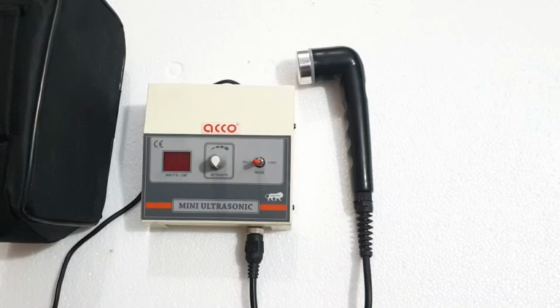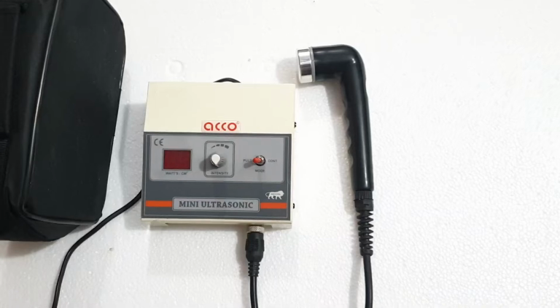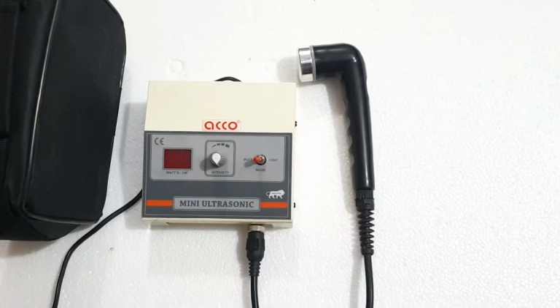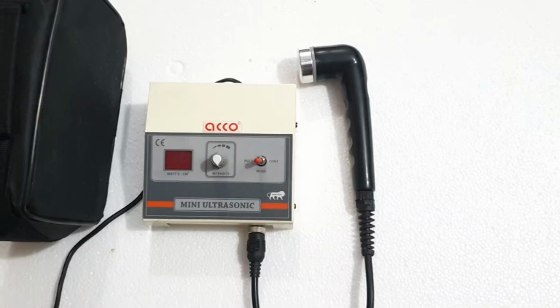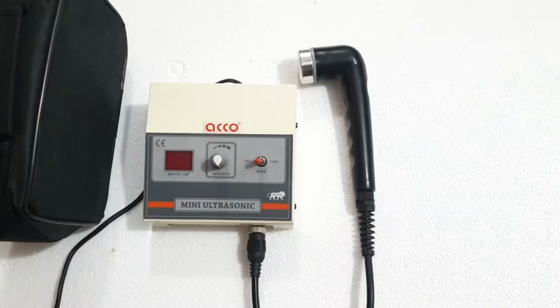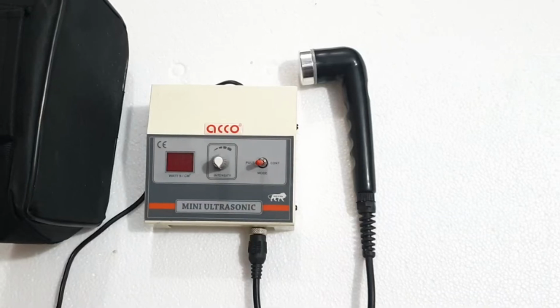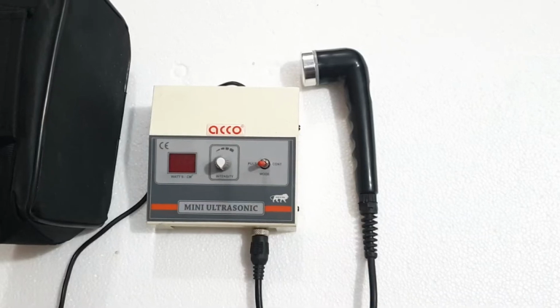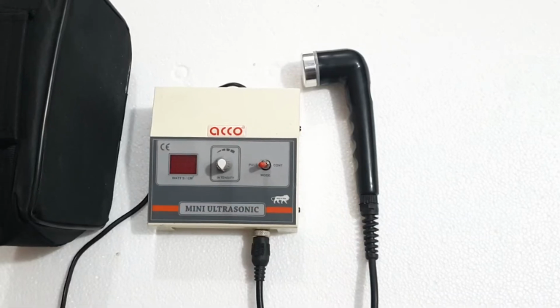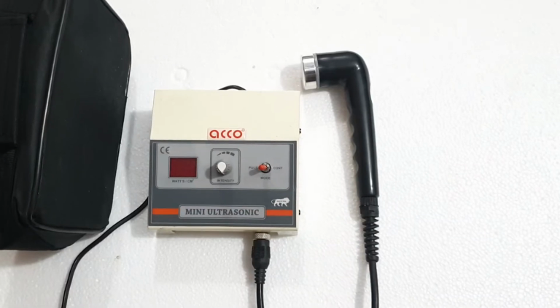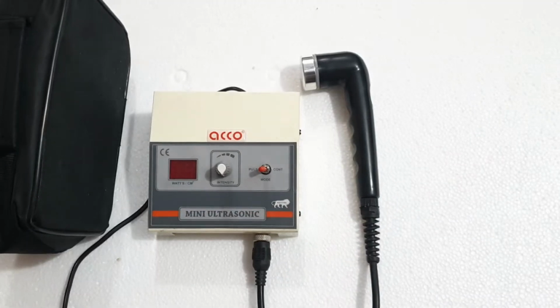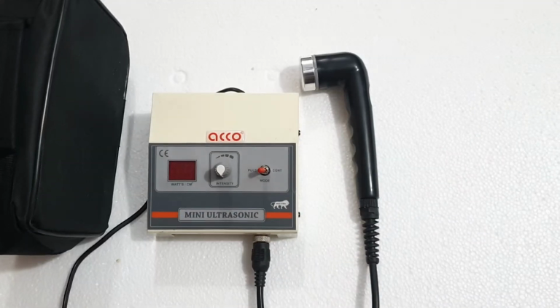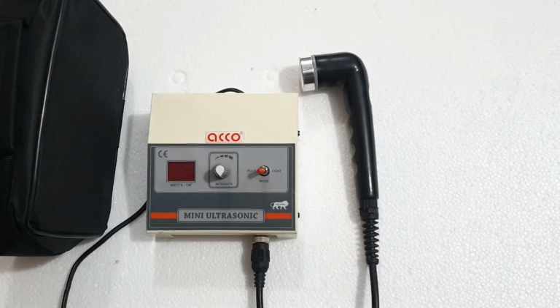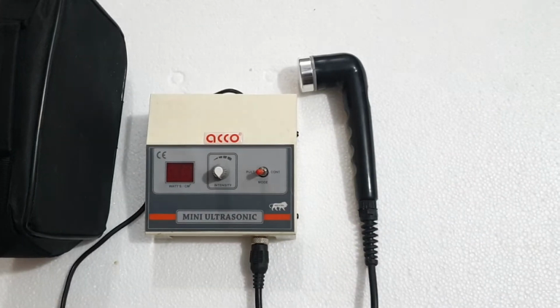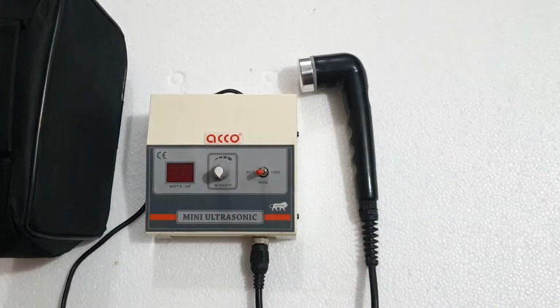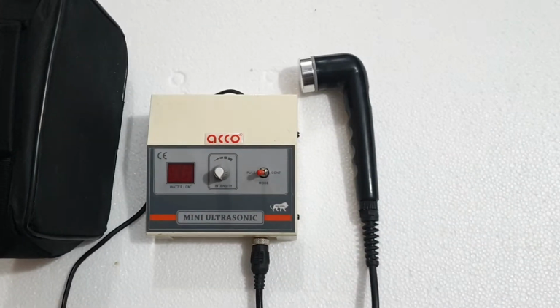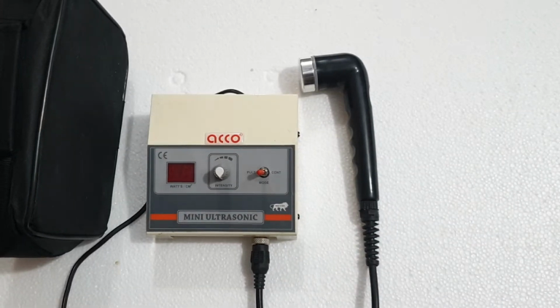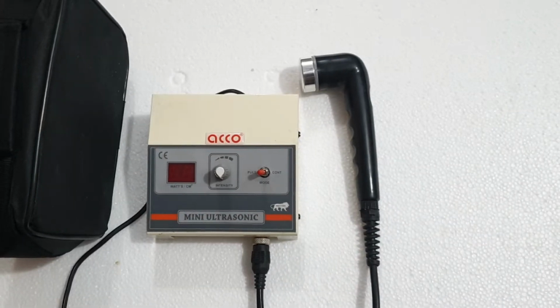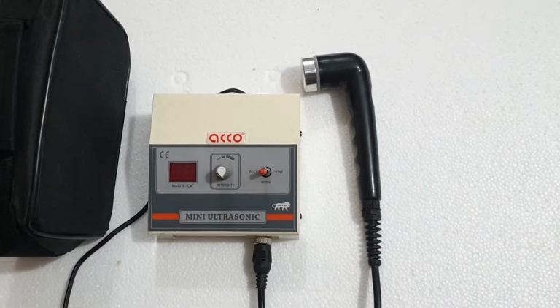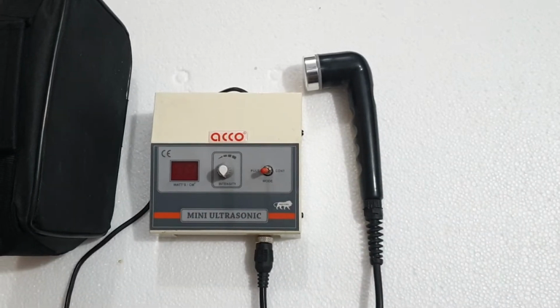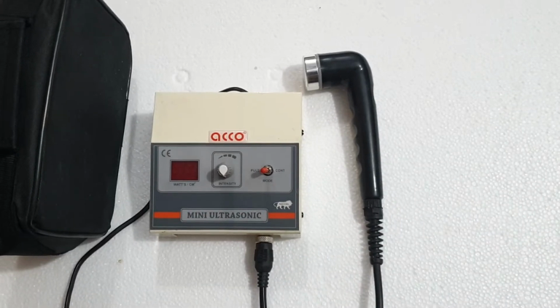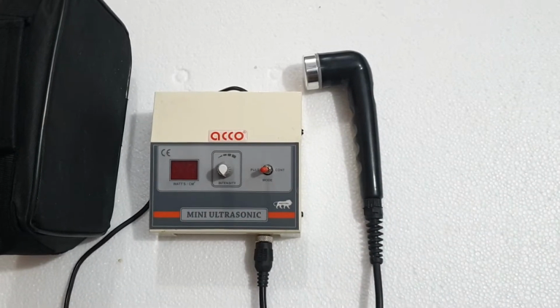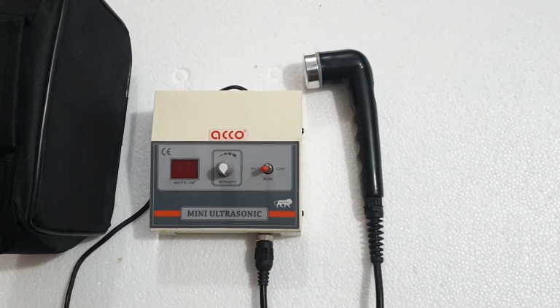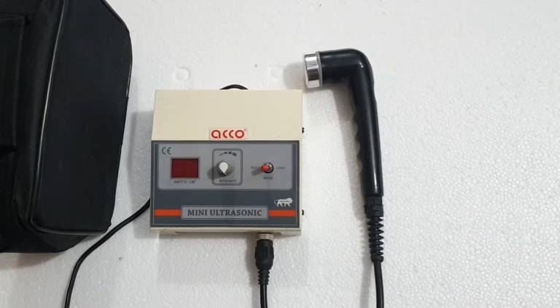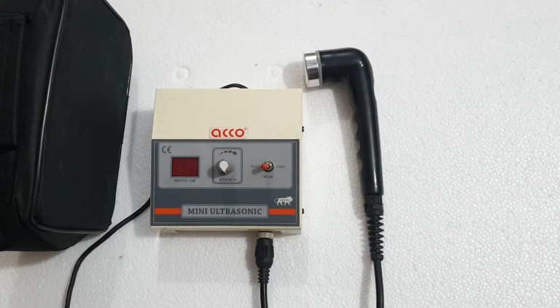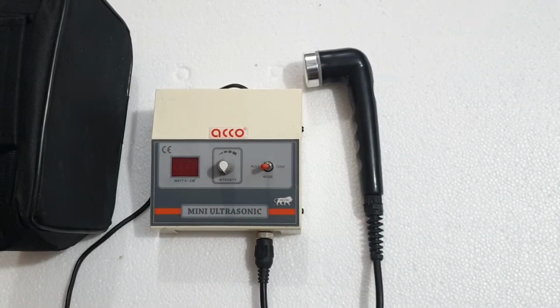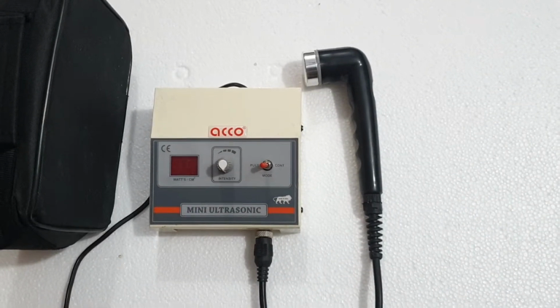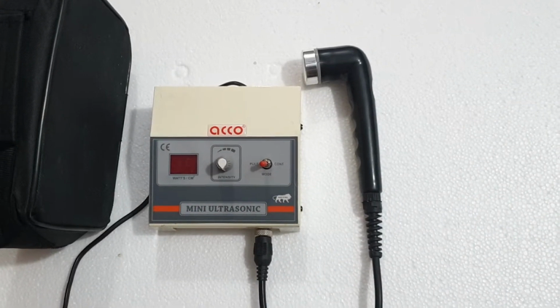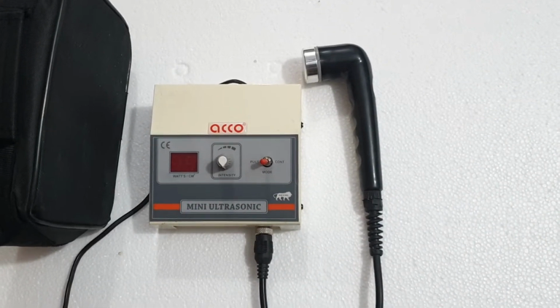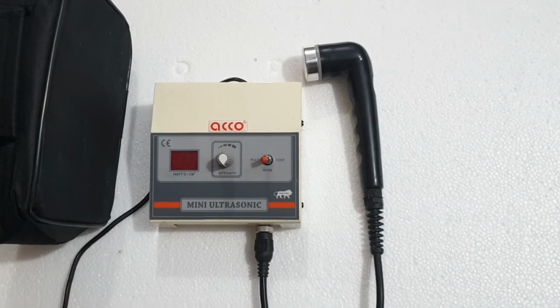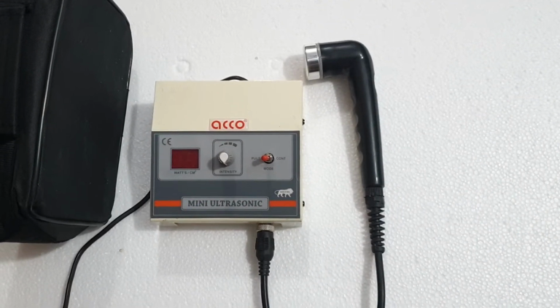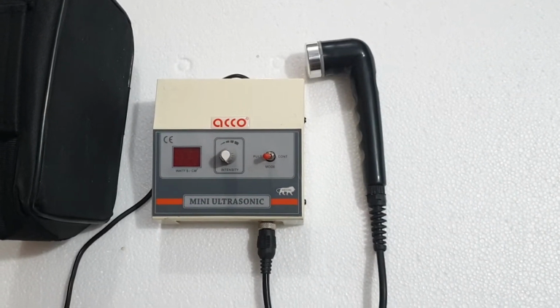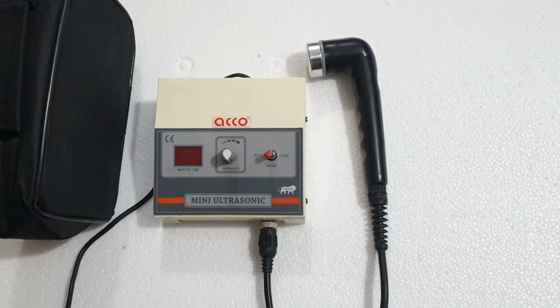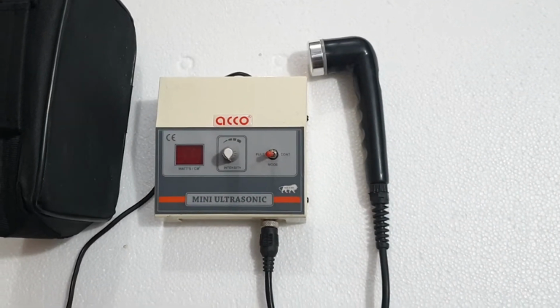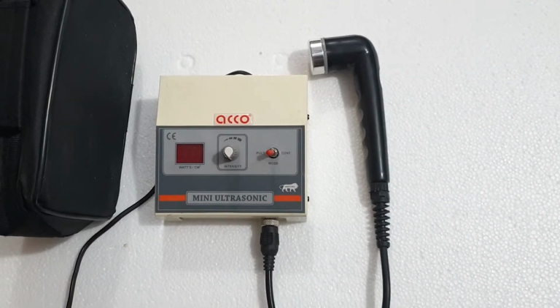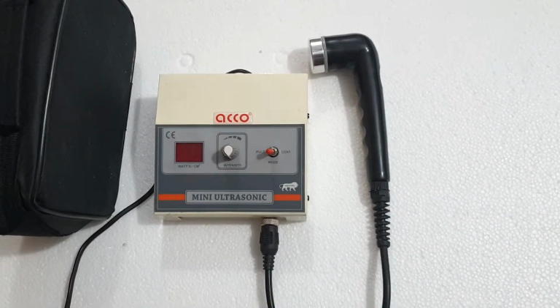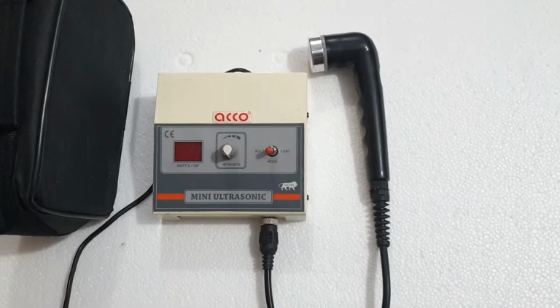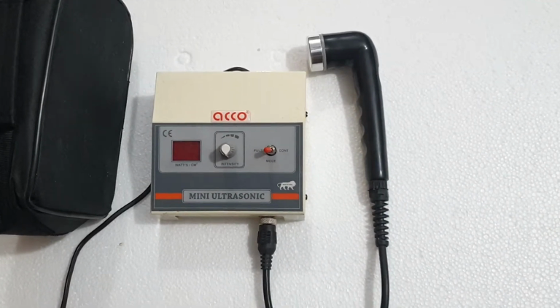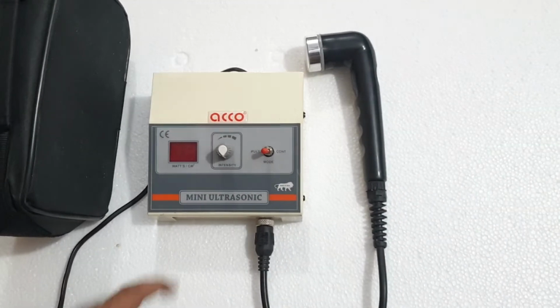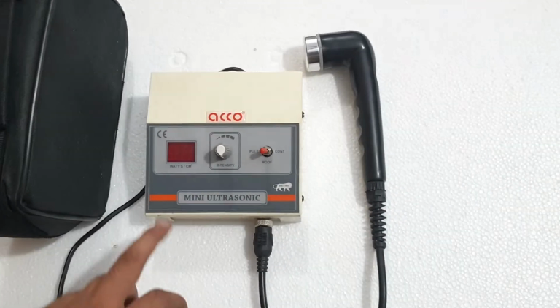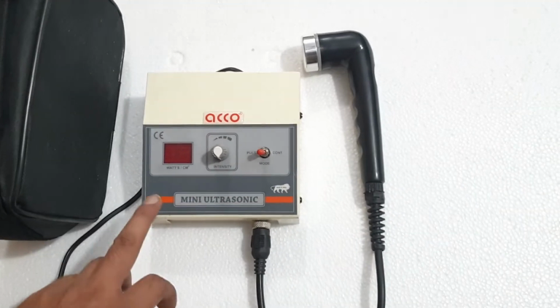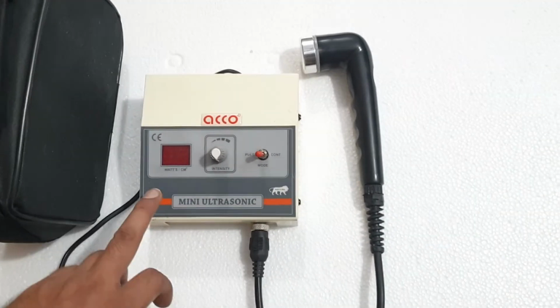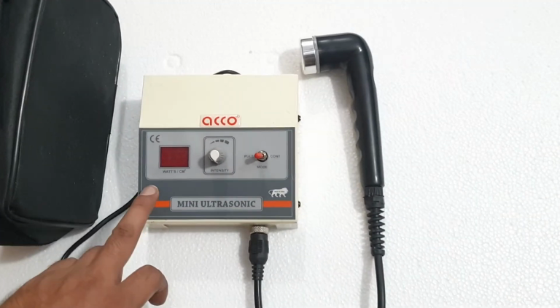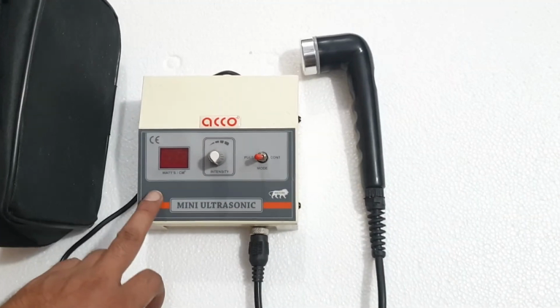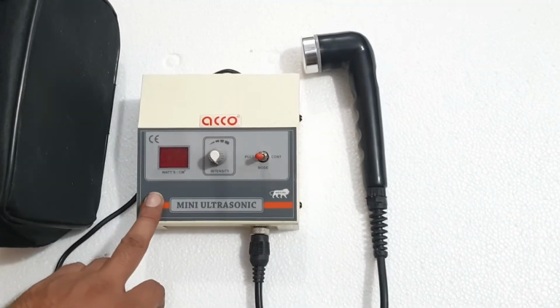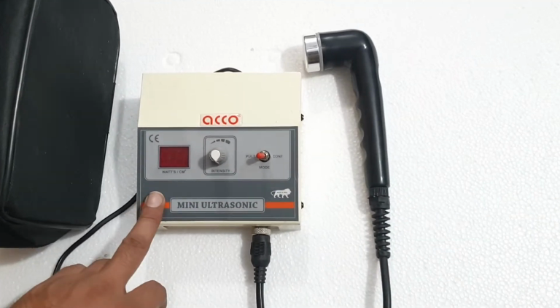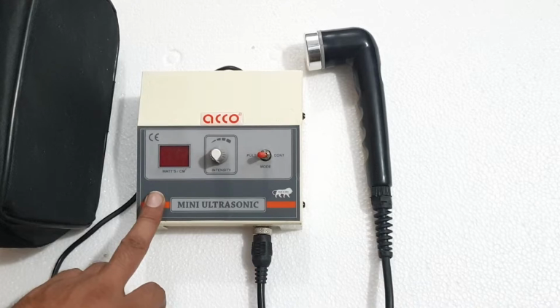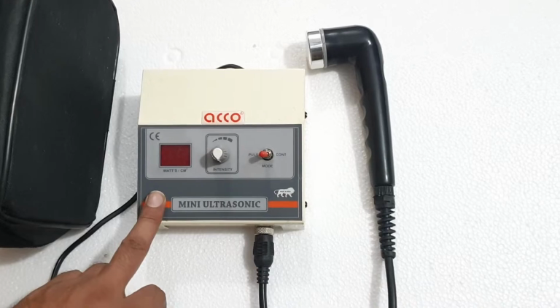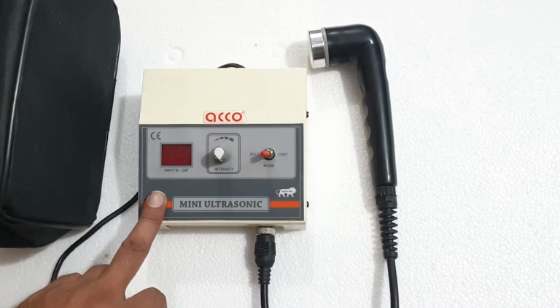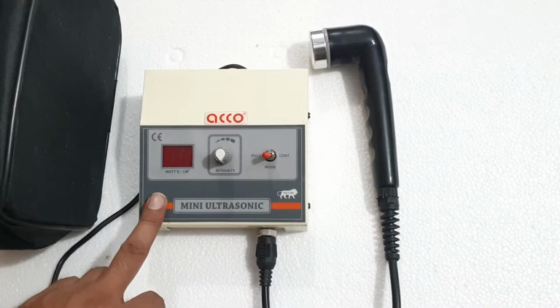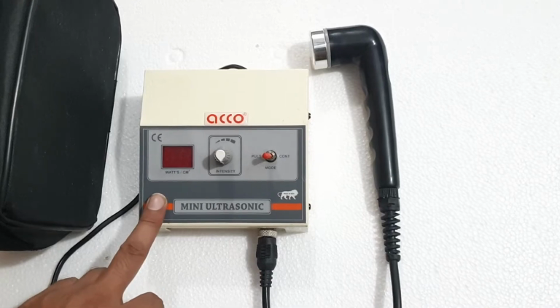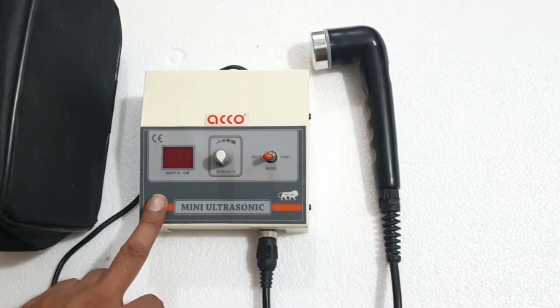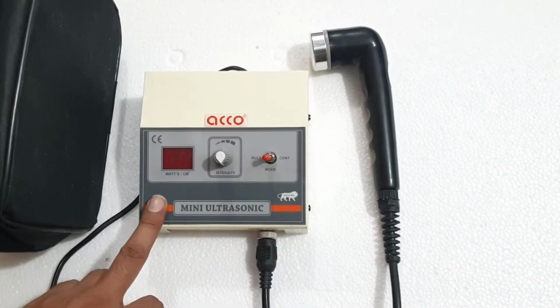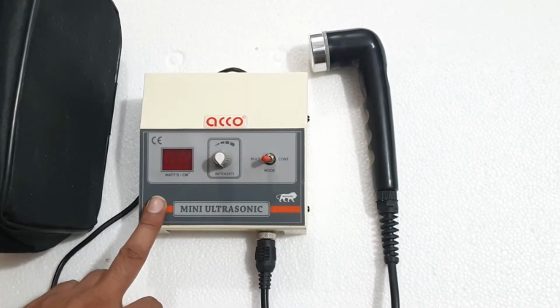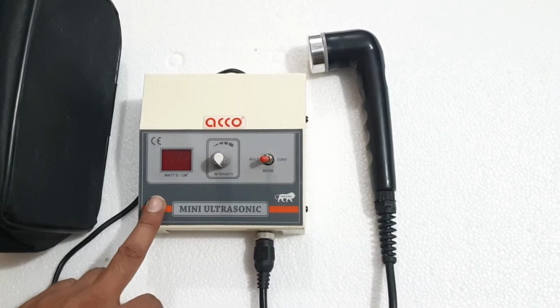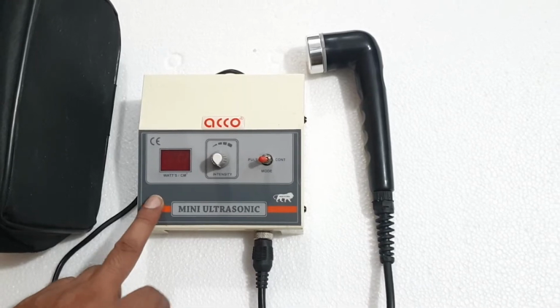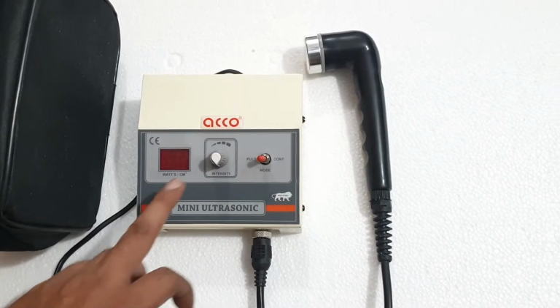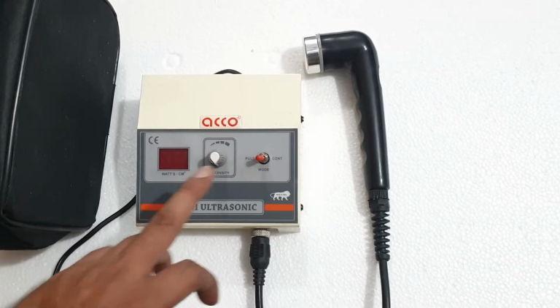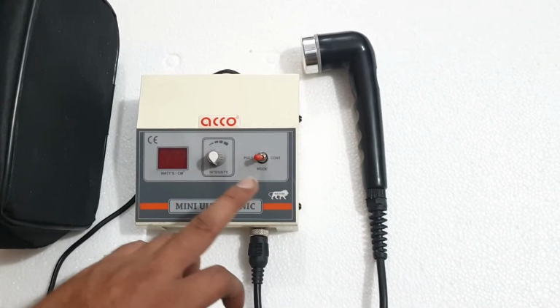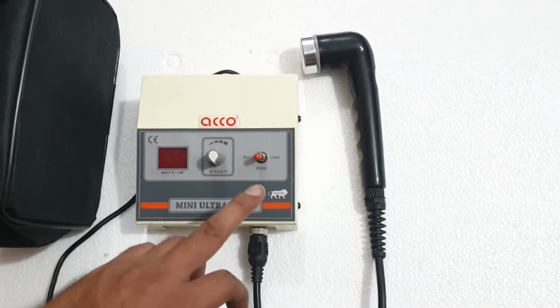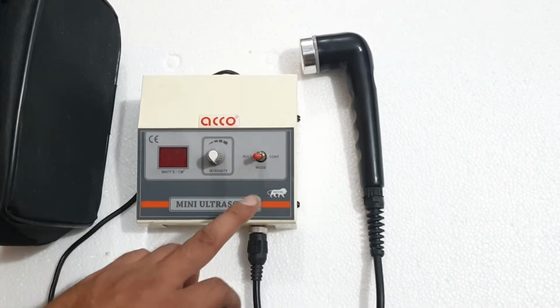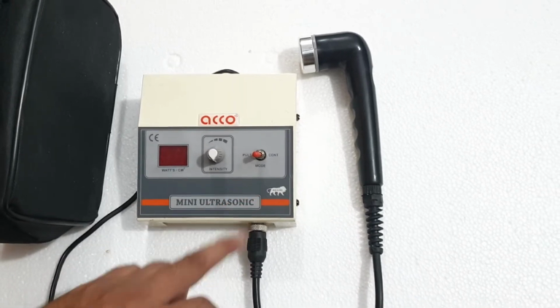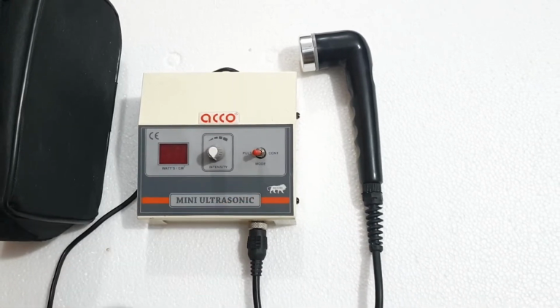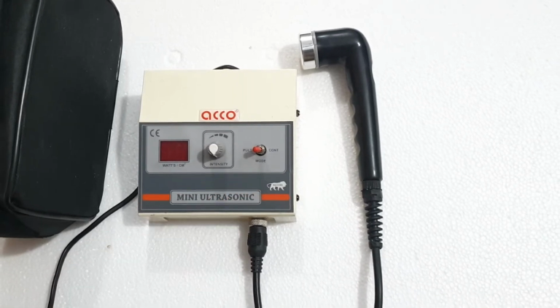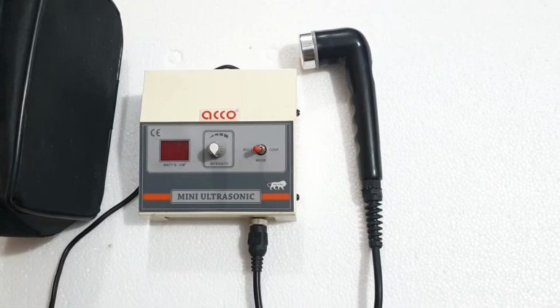Hello friends, welcome to our channel Accord Medical. Today we will show you the demo of Mini Ultrasound Therapy Machine 1MHz.